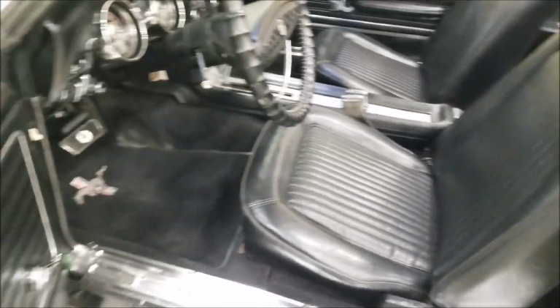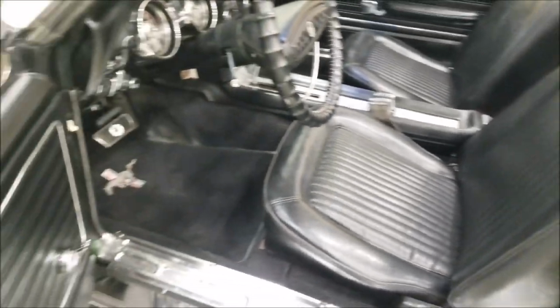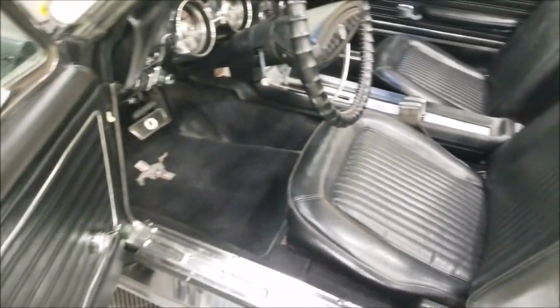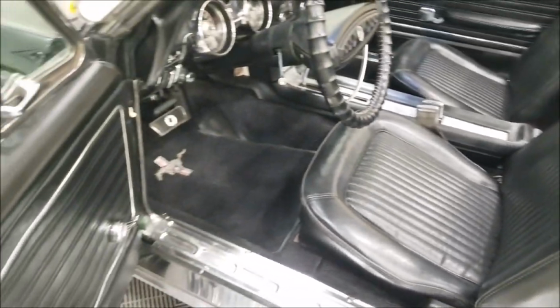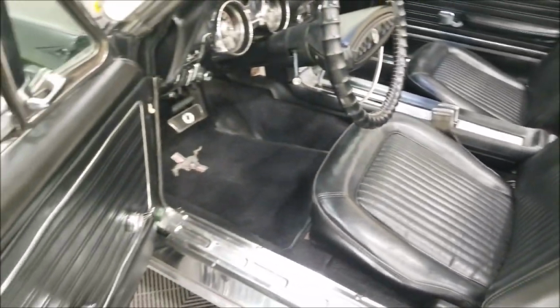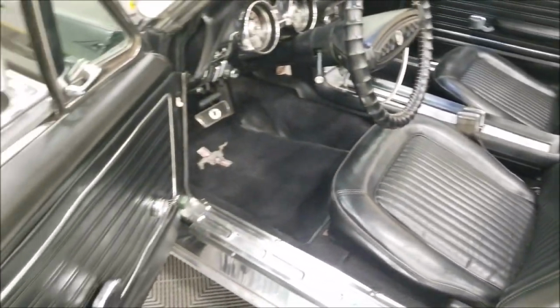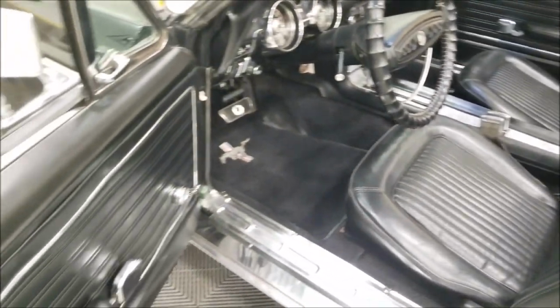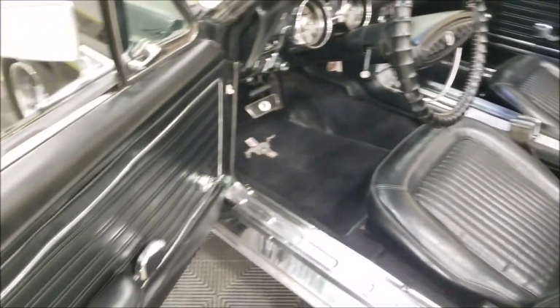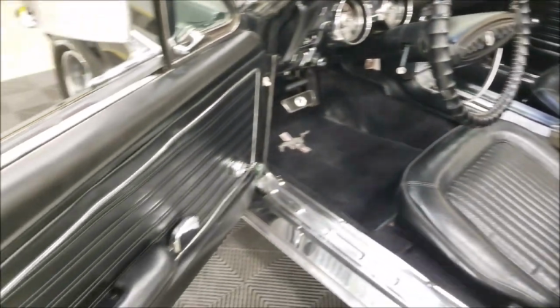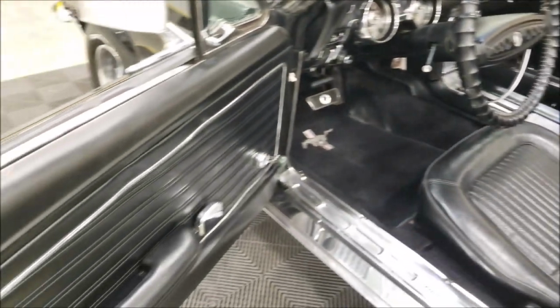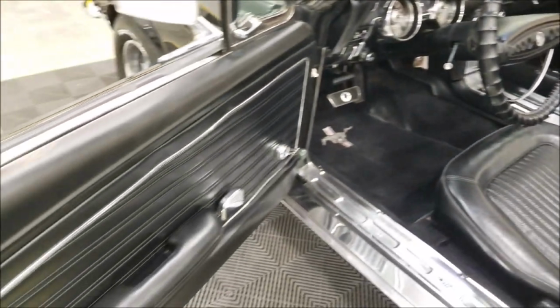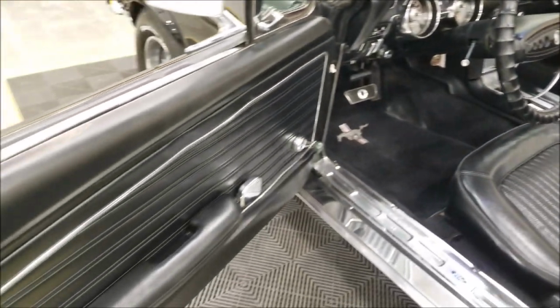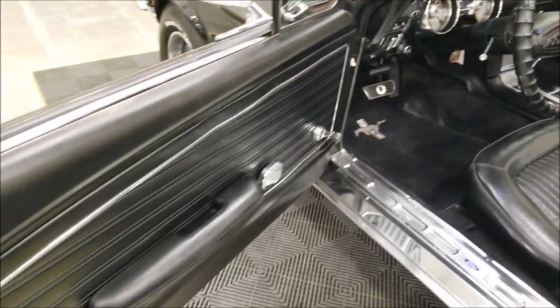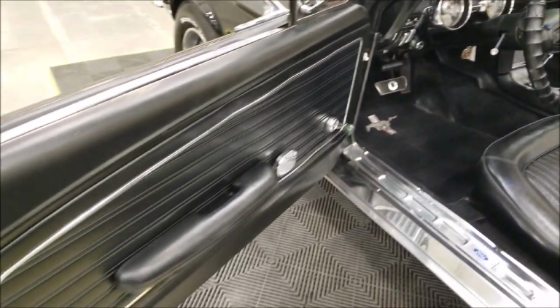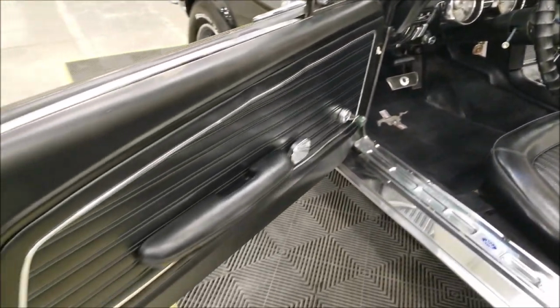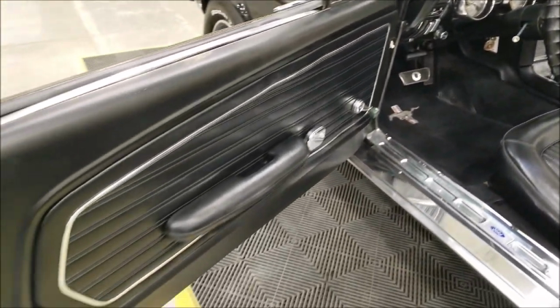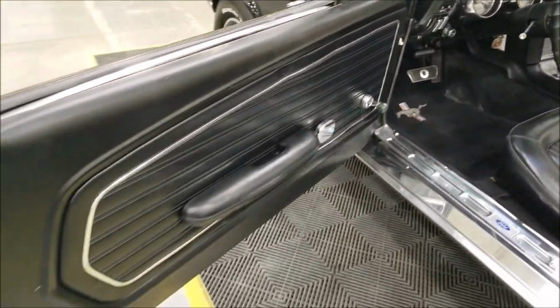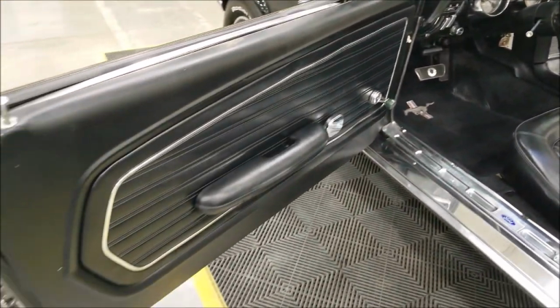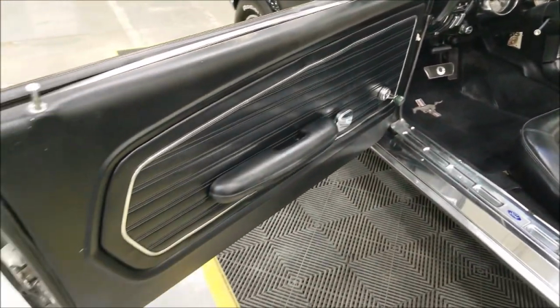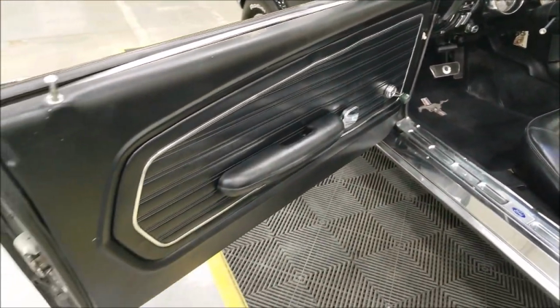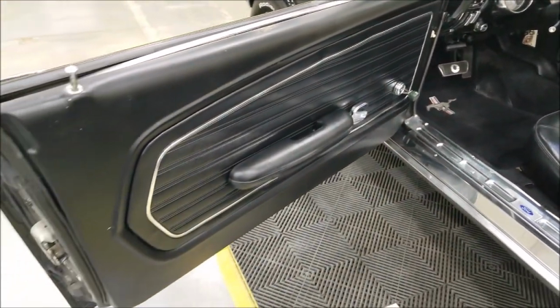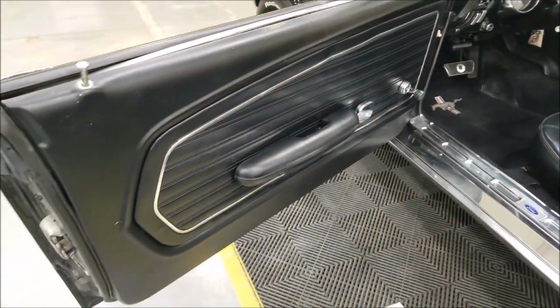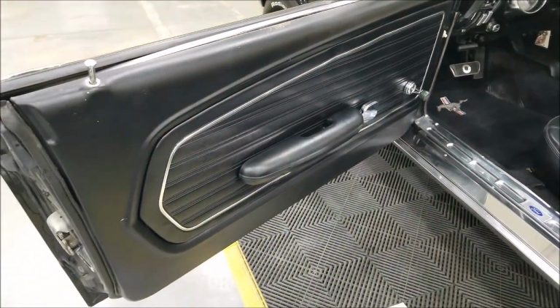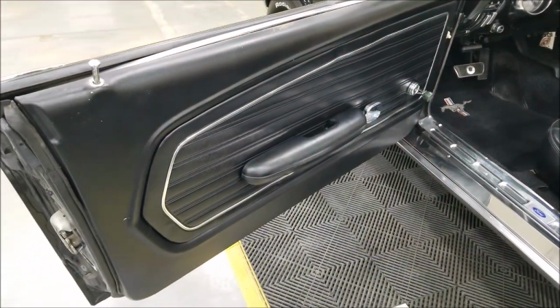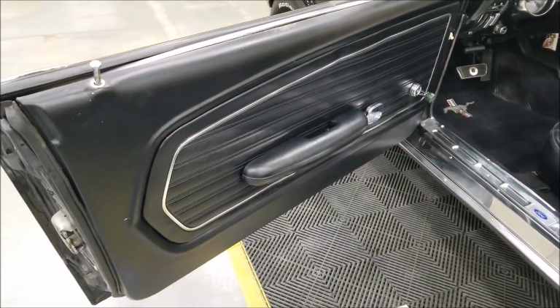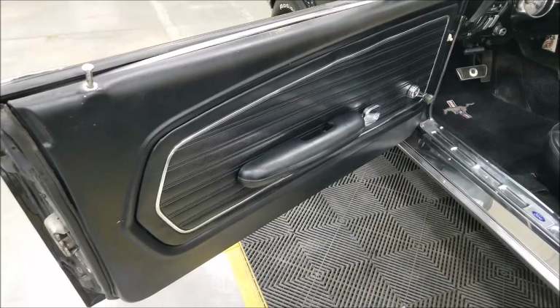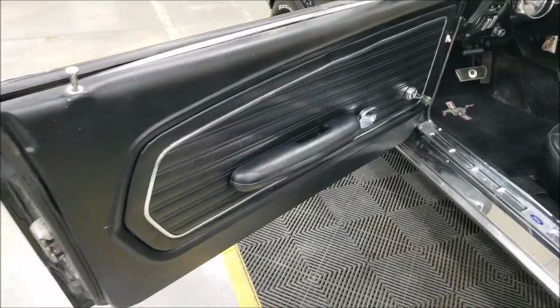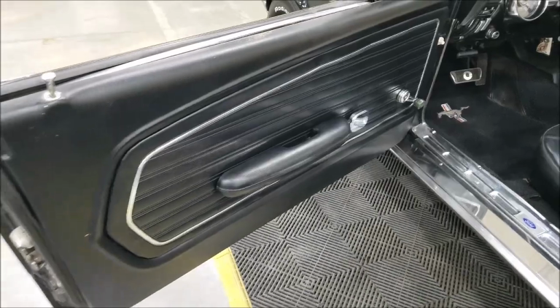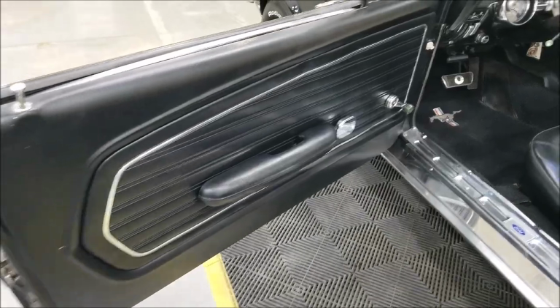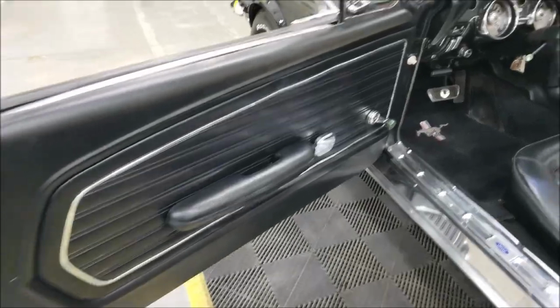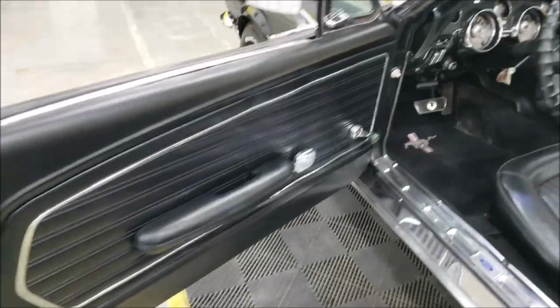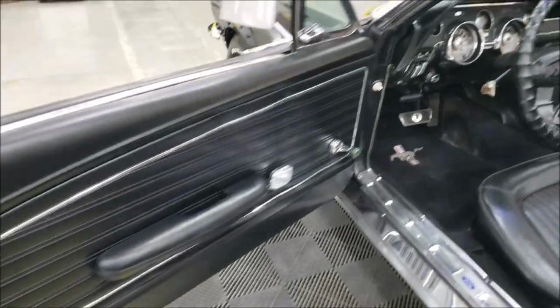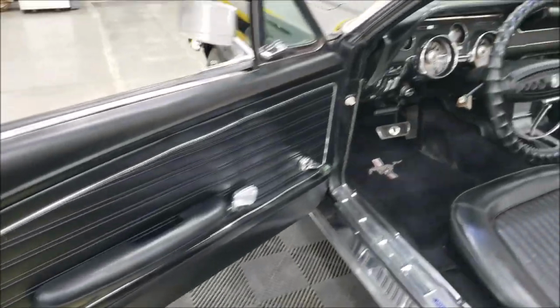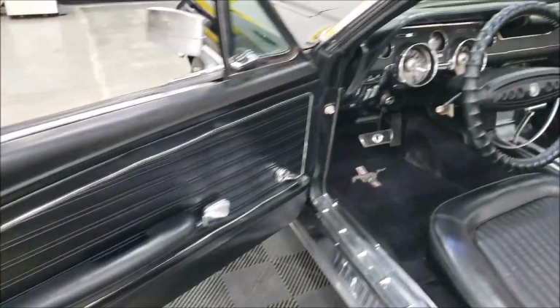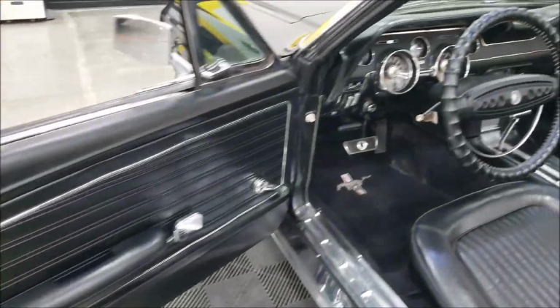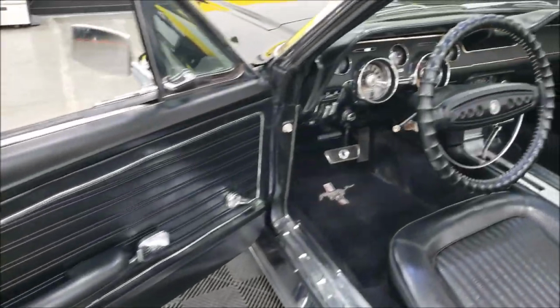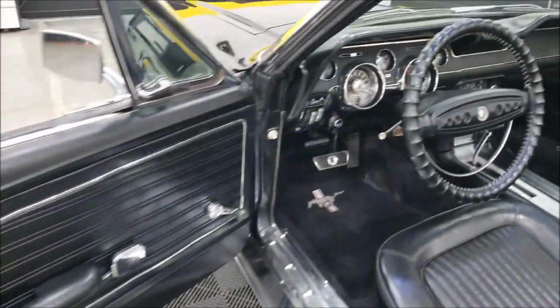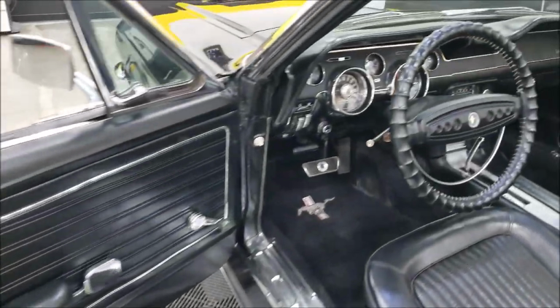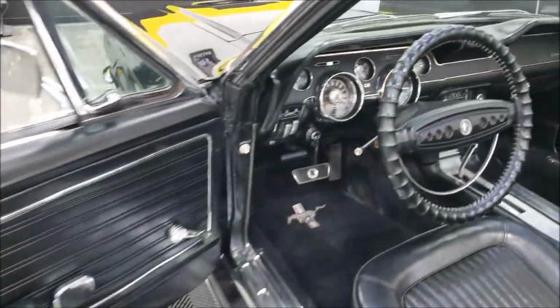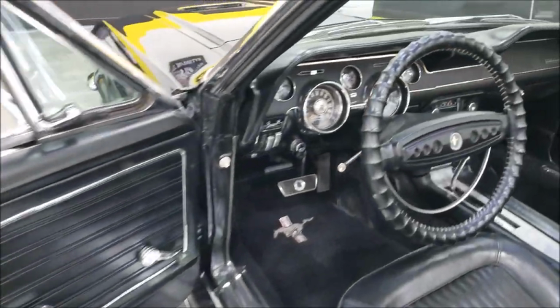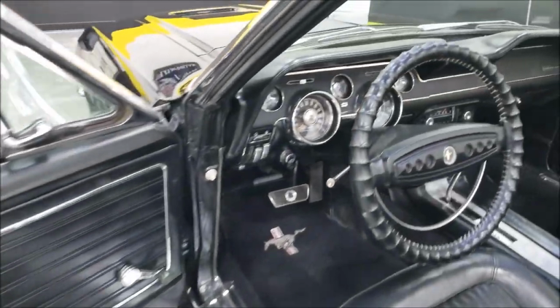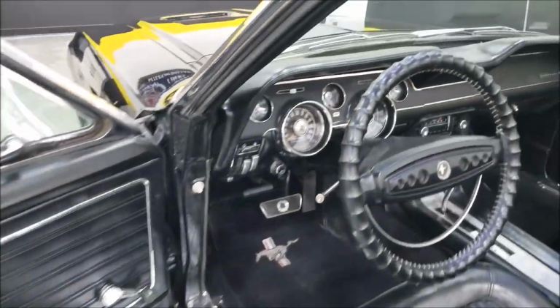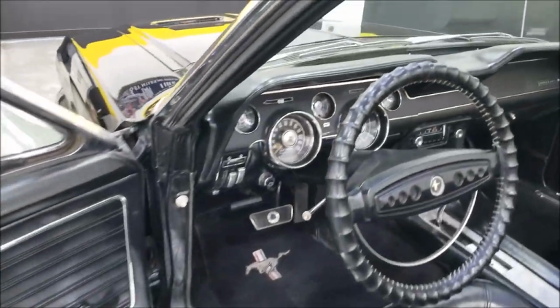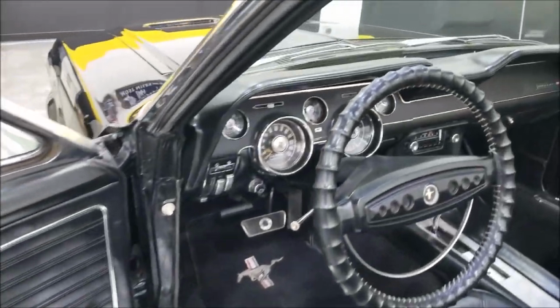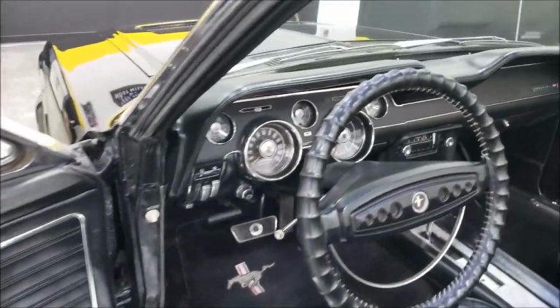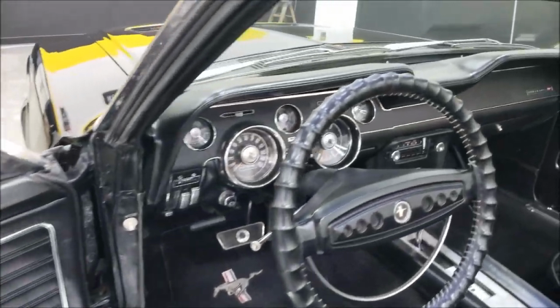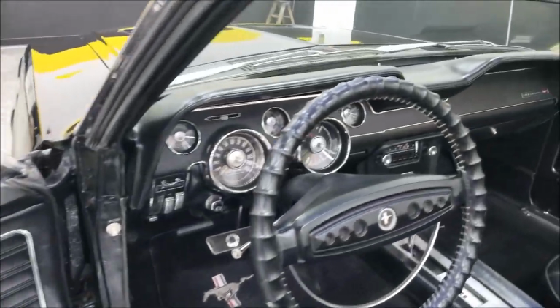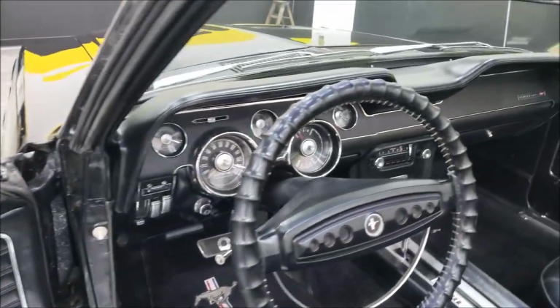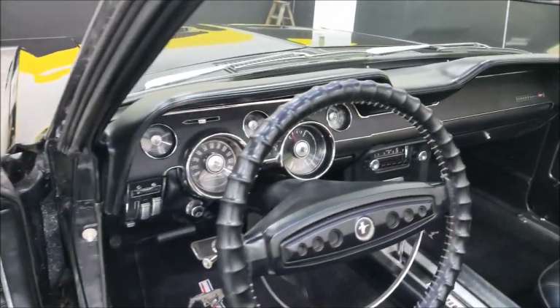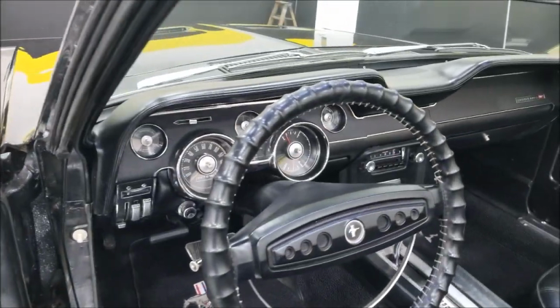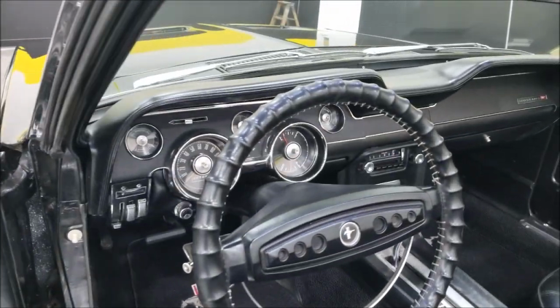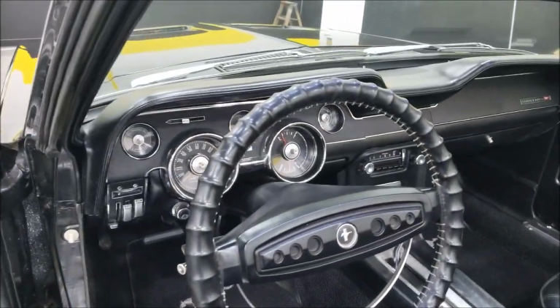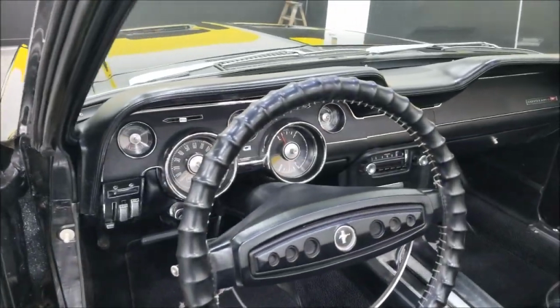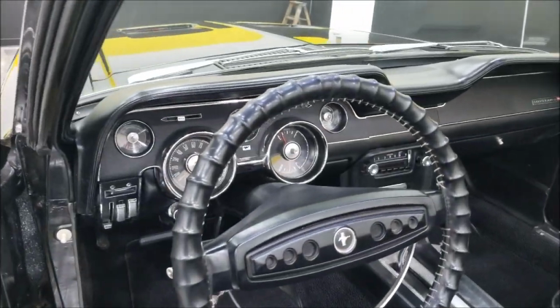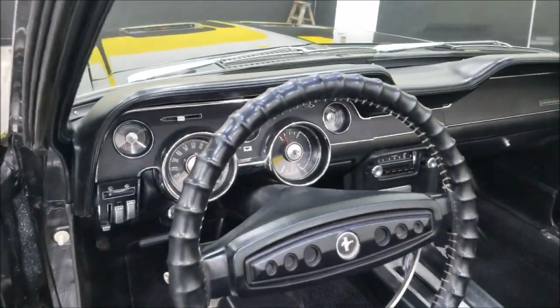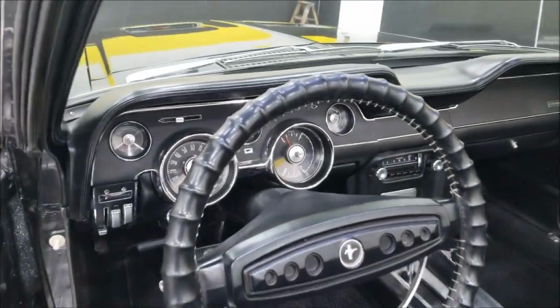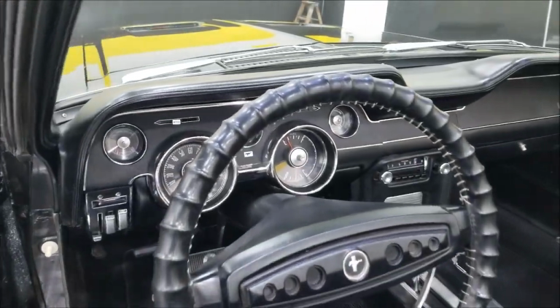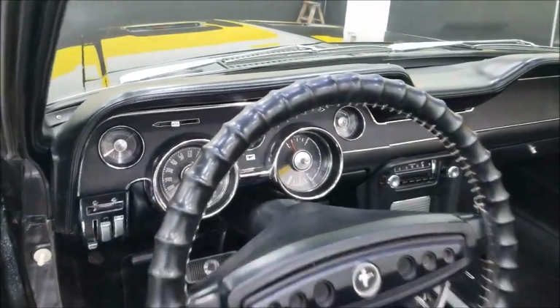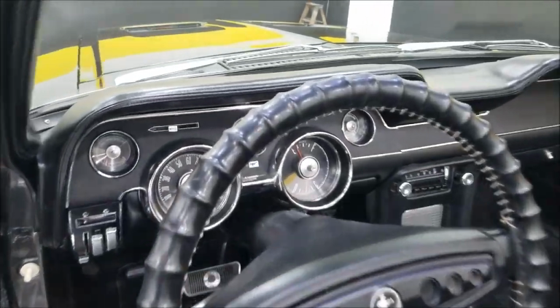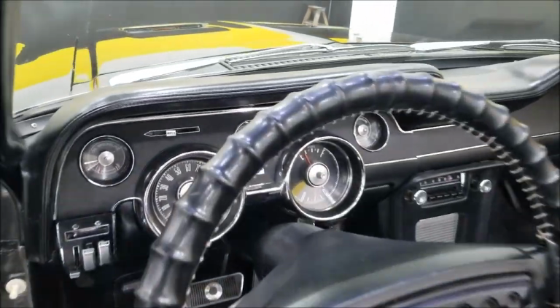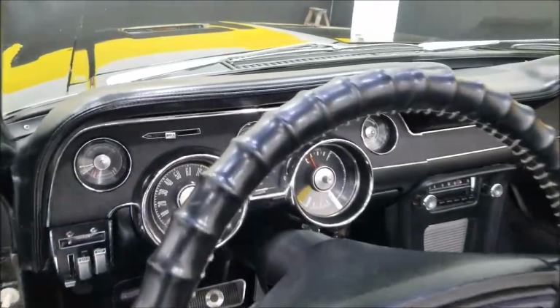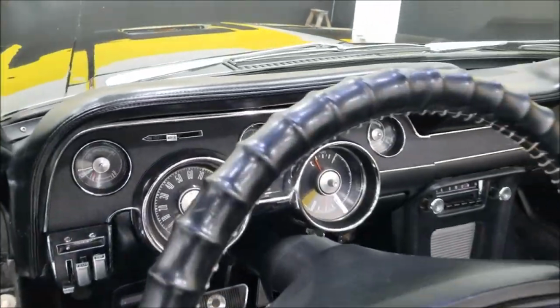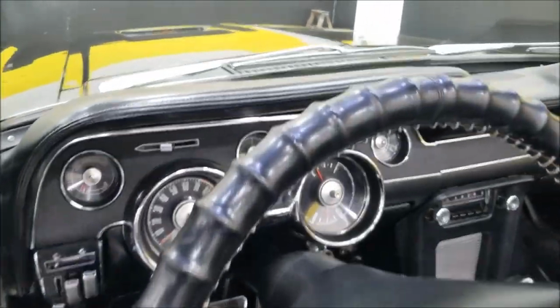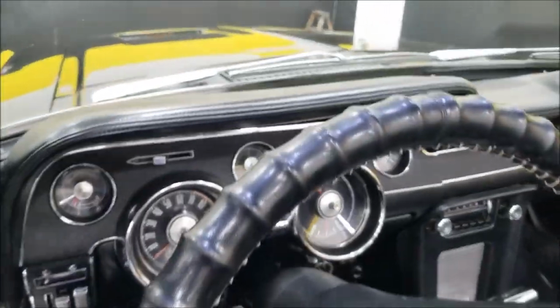The carpeting and door panels are also in very presentable shape. All right, let's go ahead and start this up.